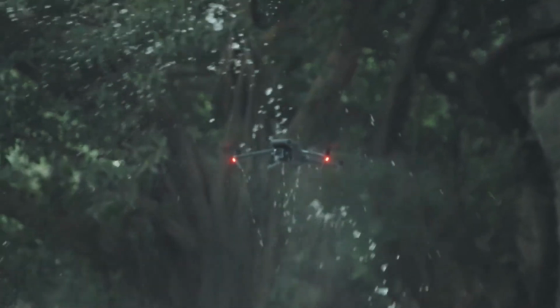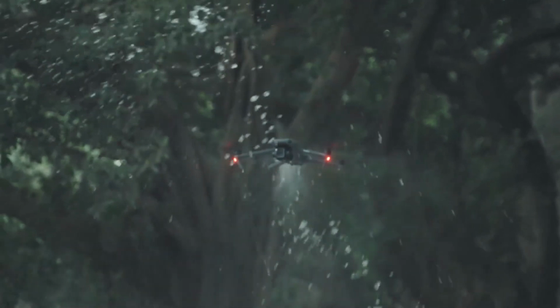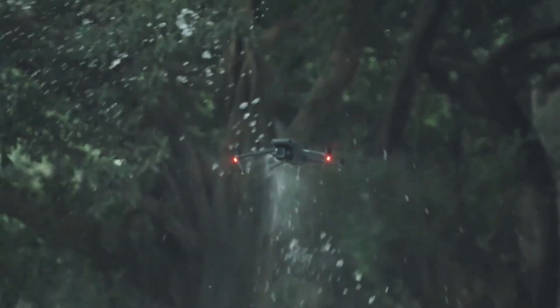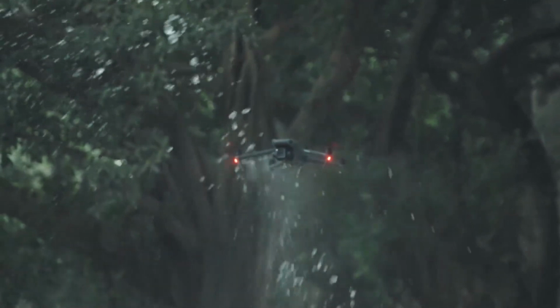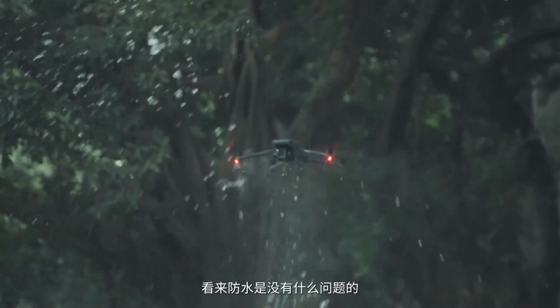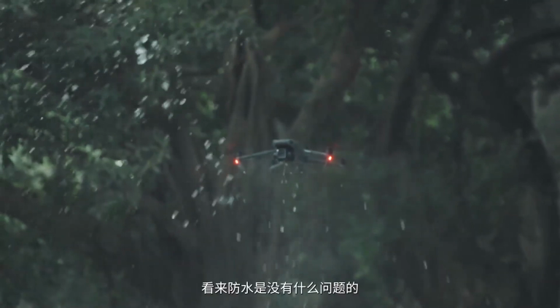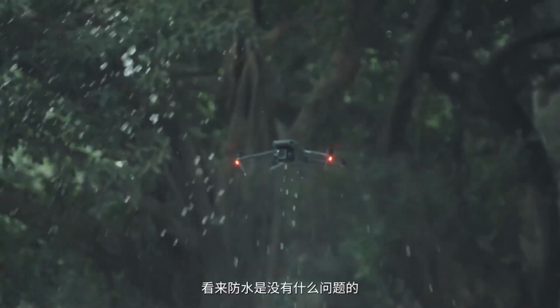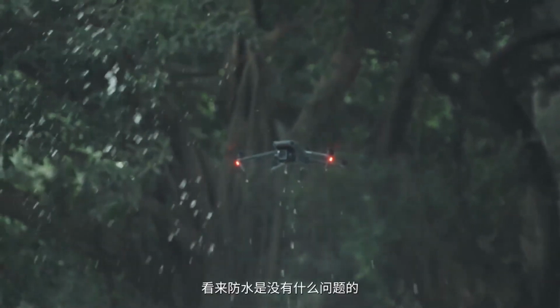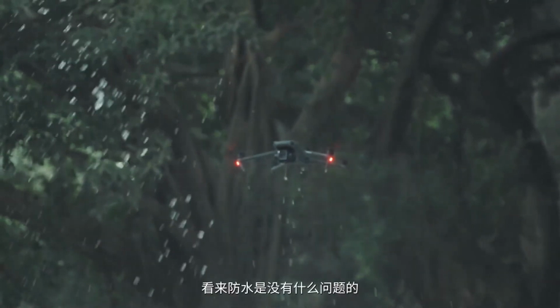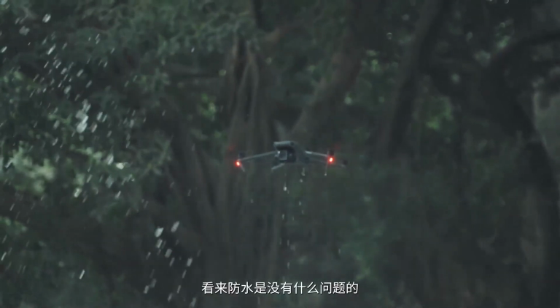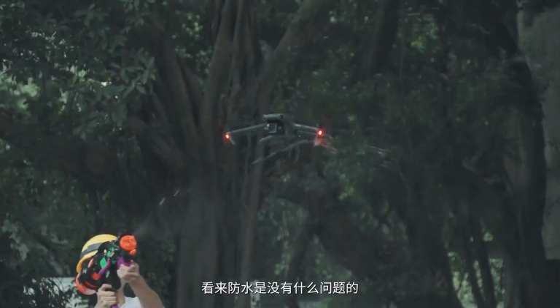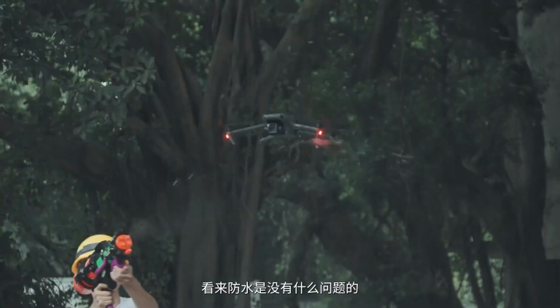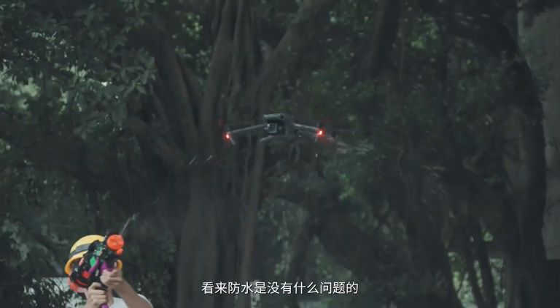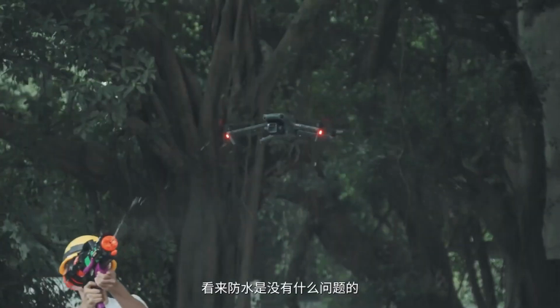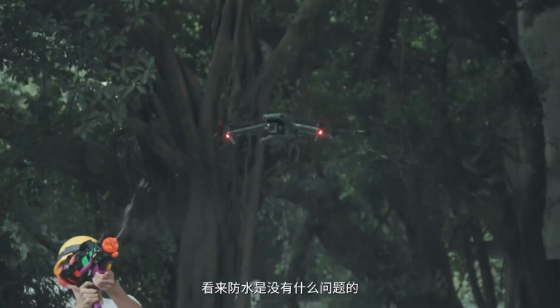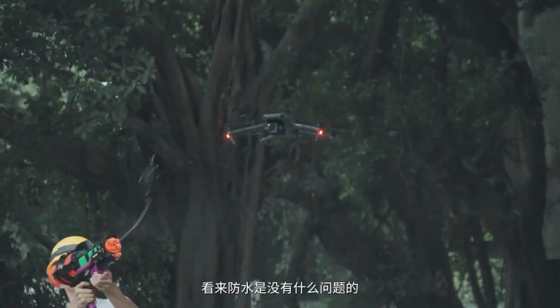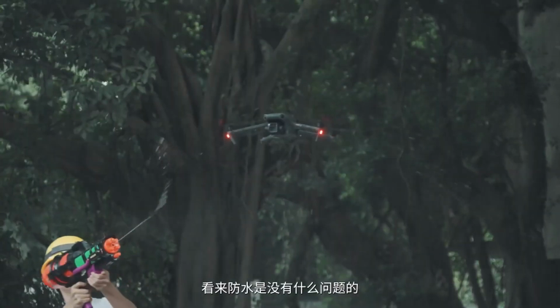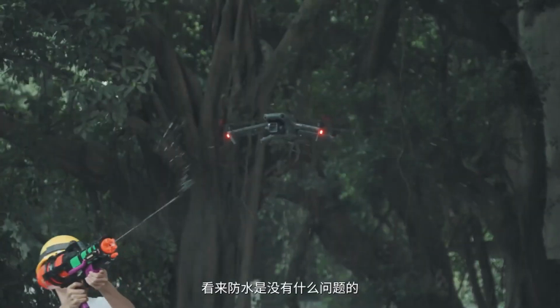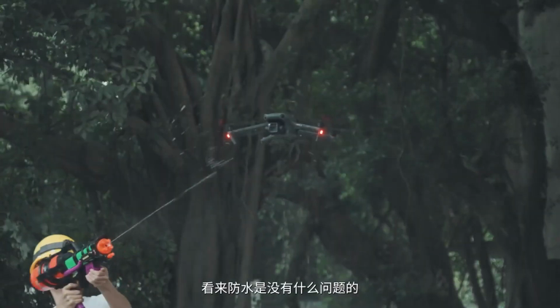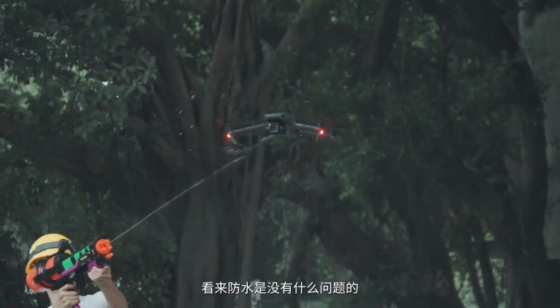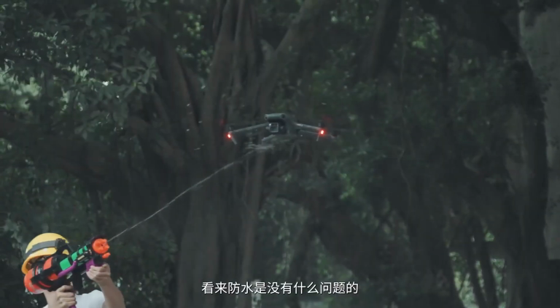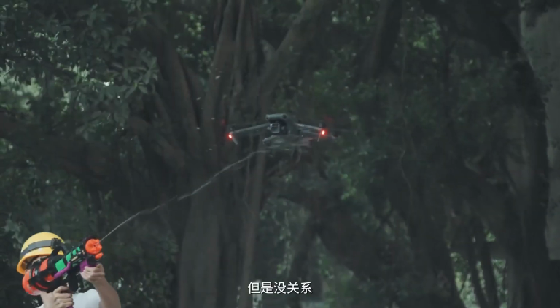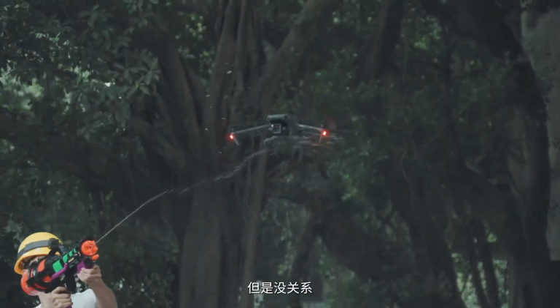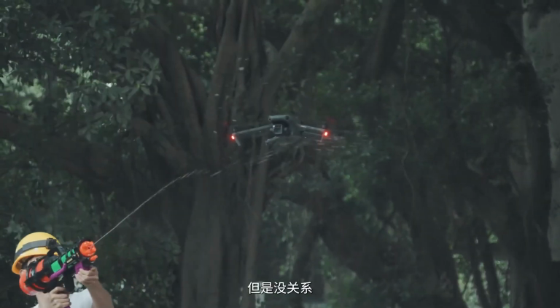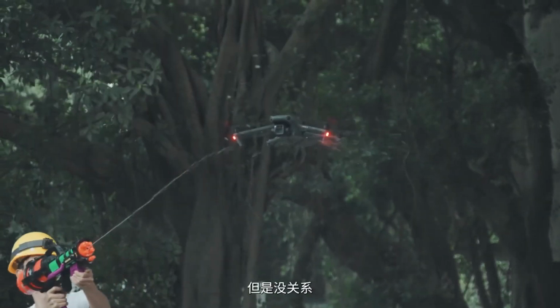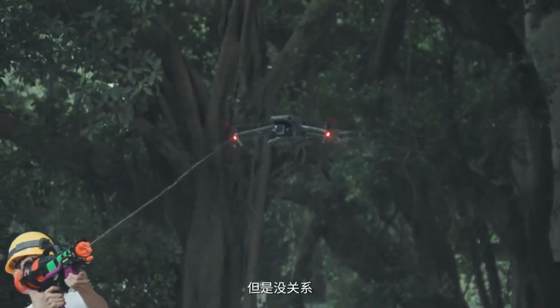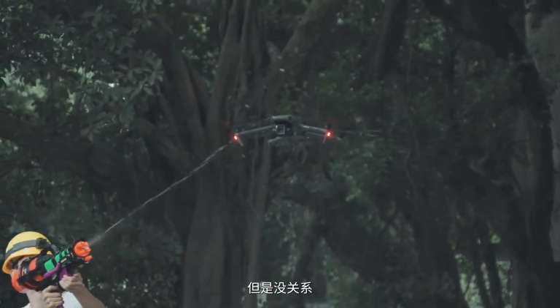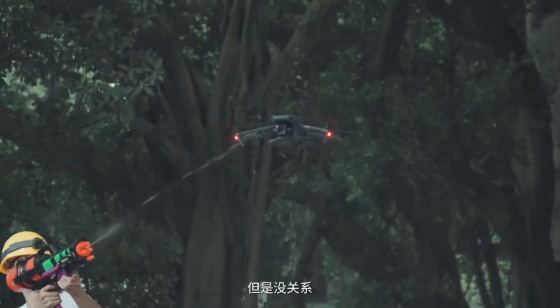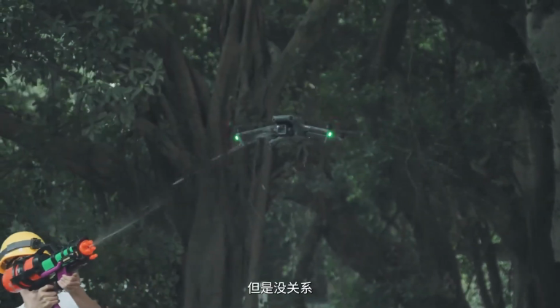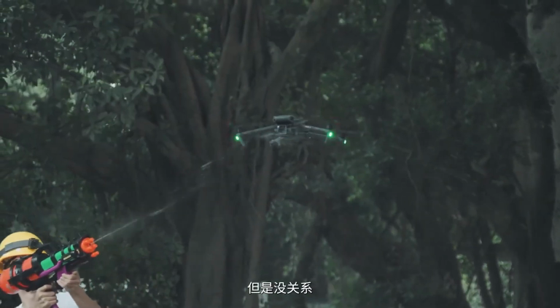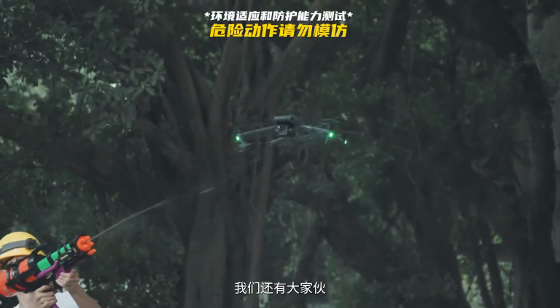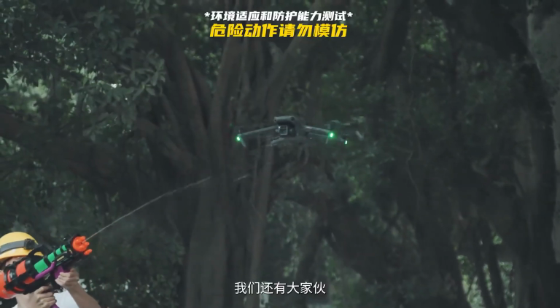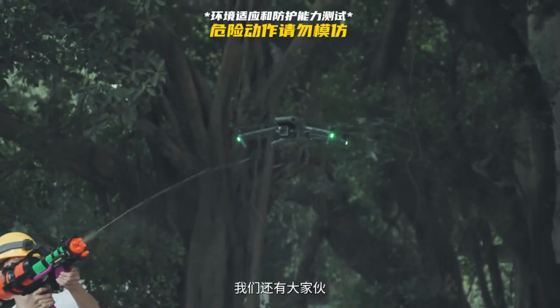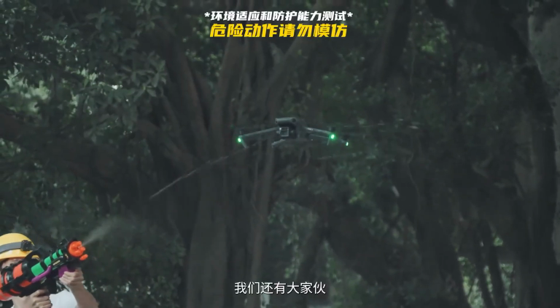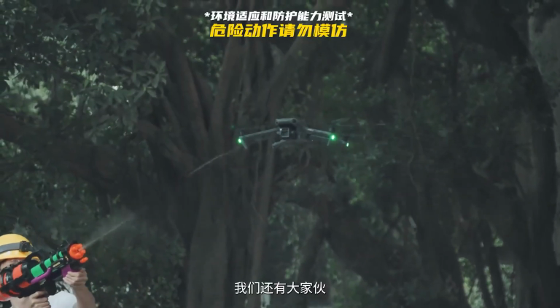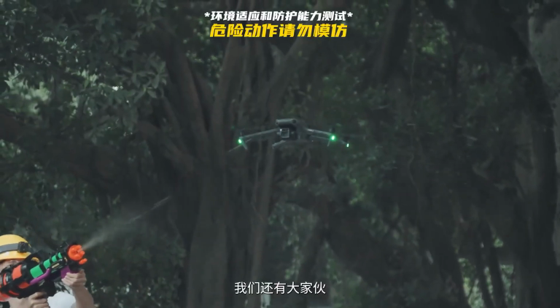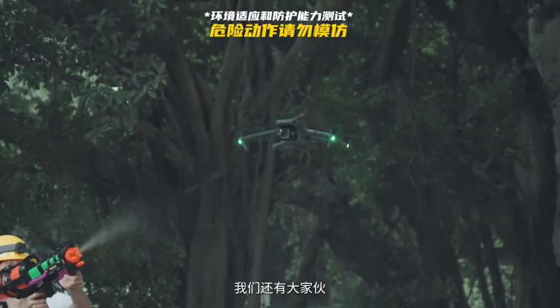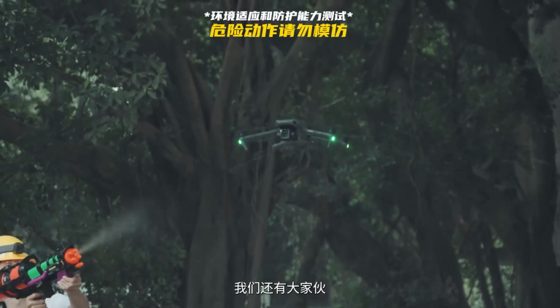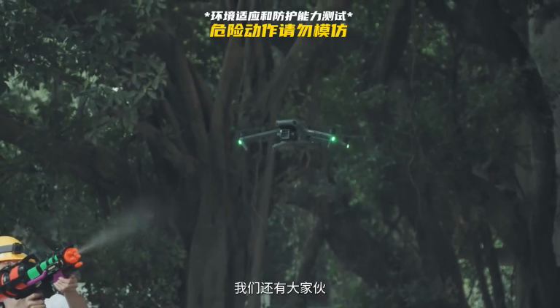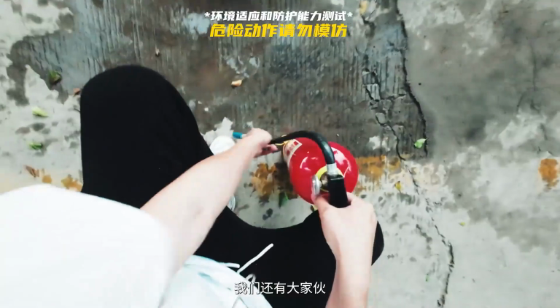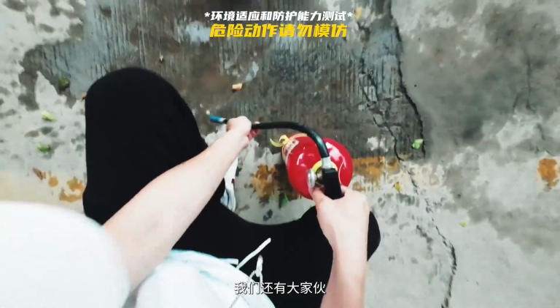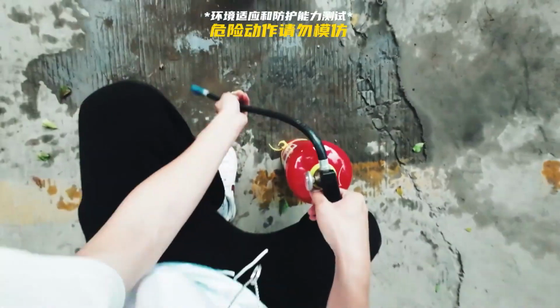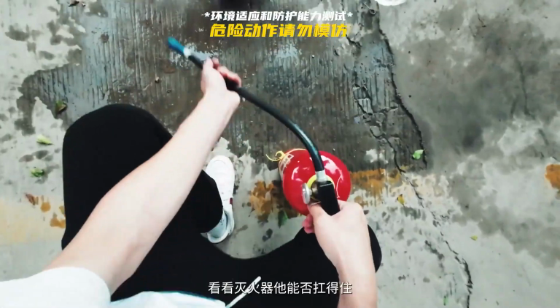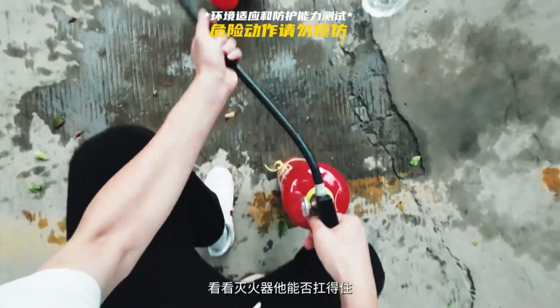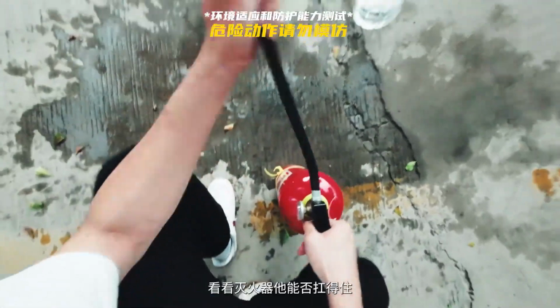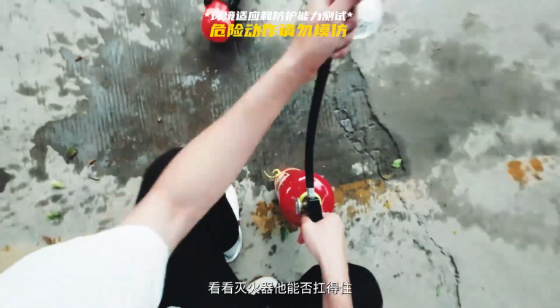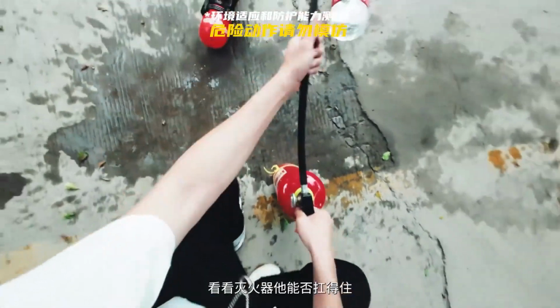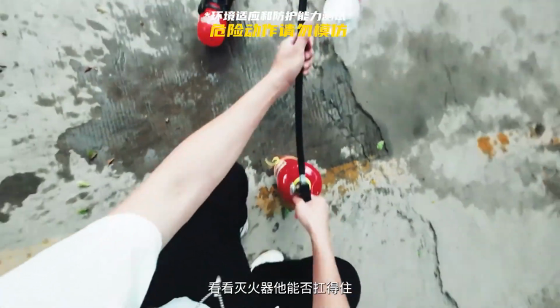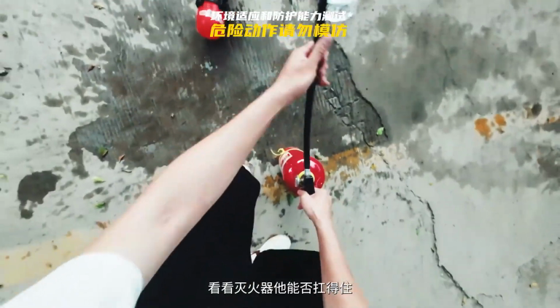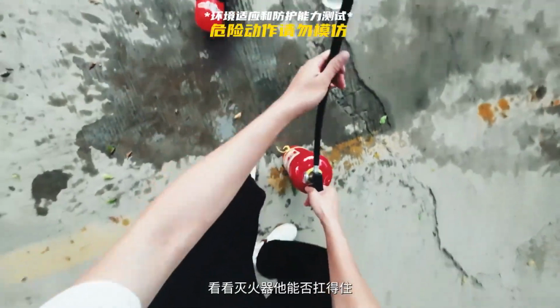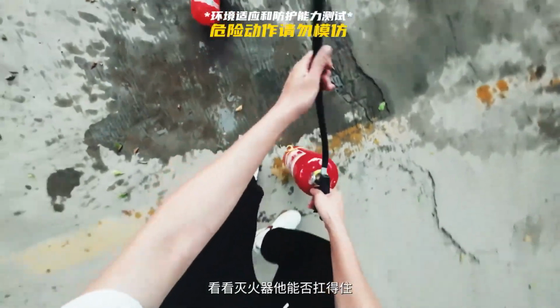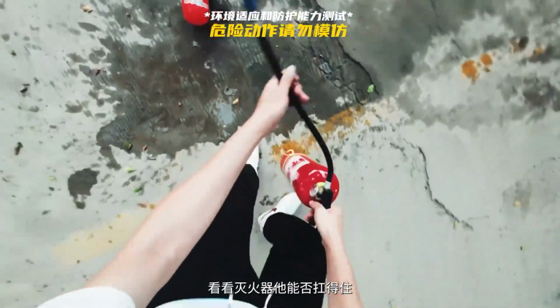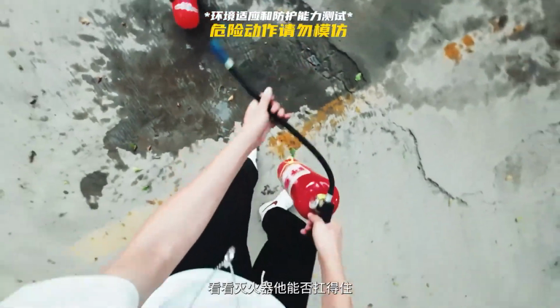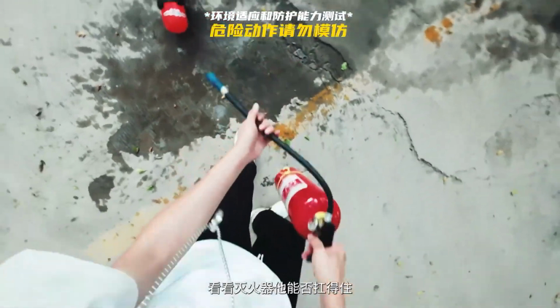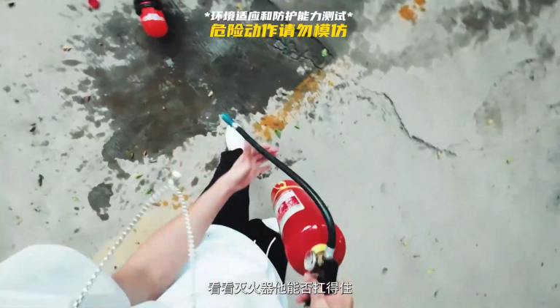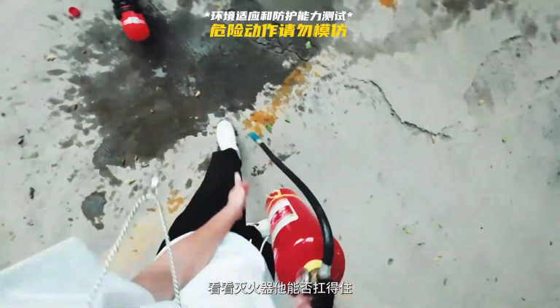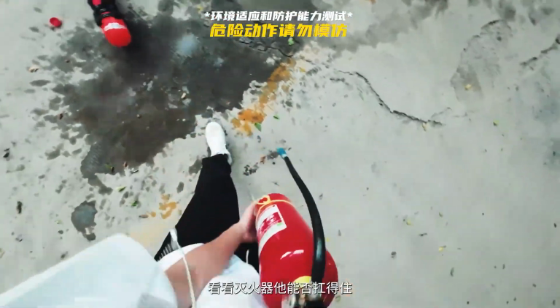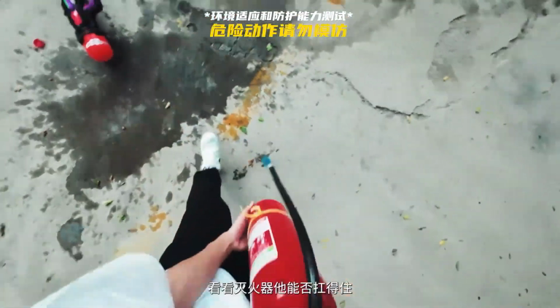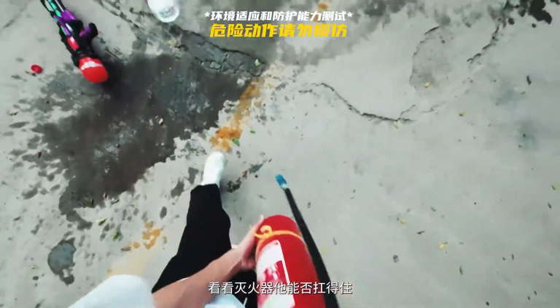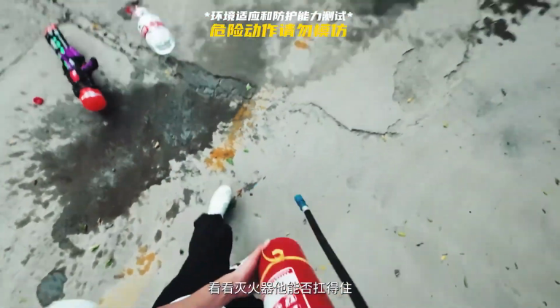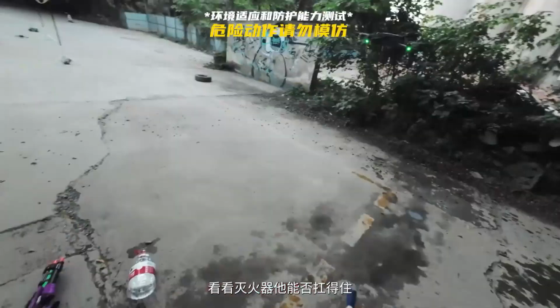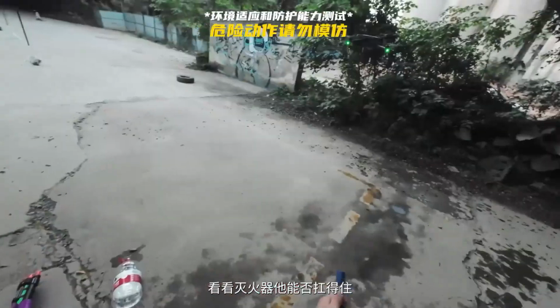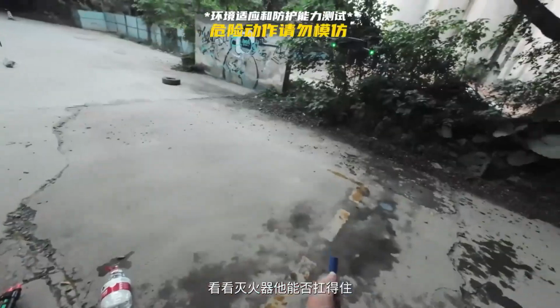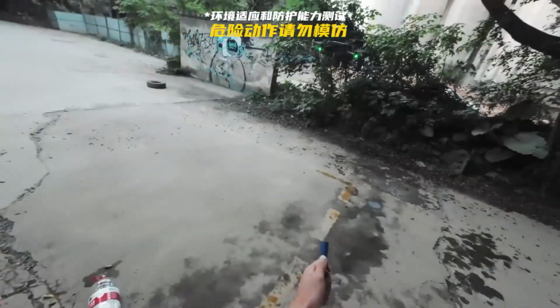It seems that there is no problem with waterproof, but it doesn't matter — we have other preparations. Can it withstand the impact of fire extinguishers?